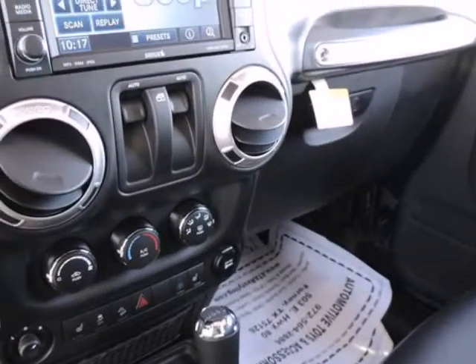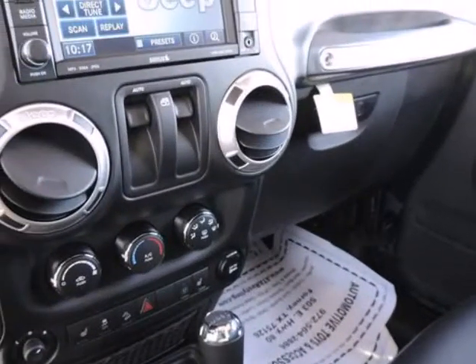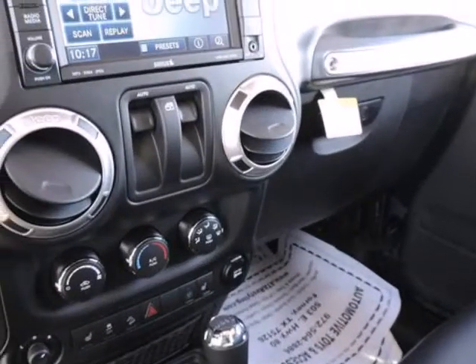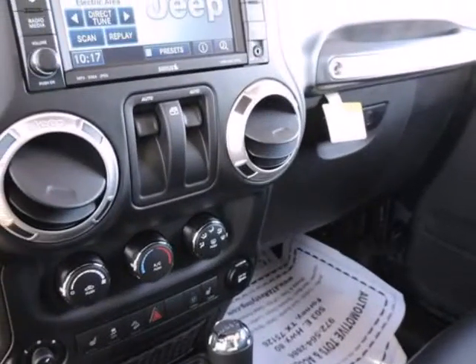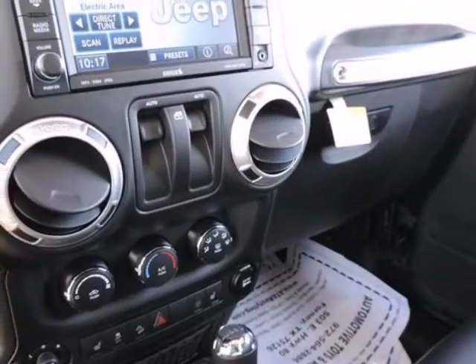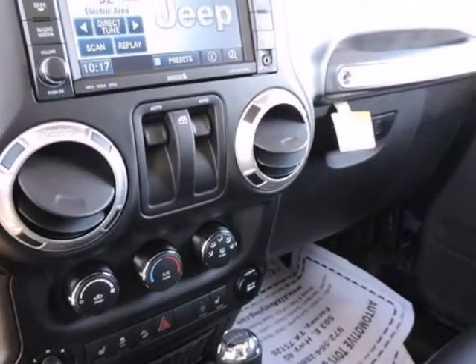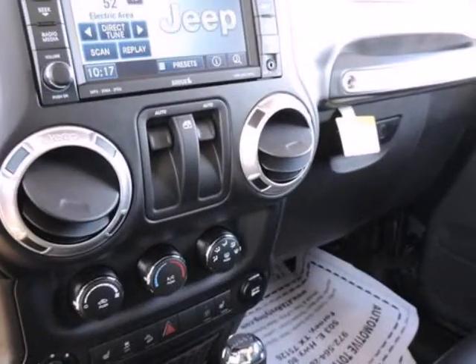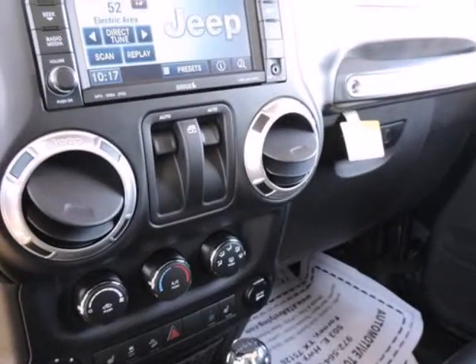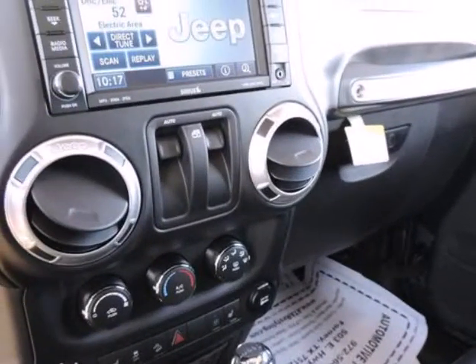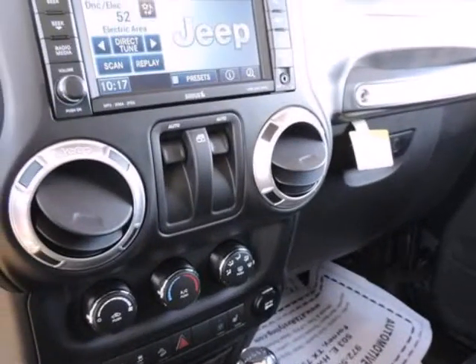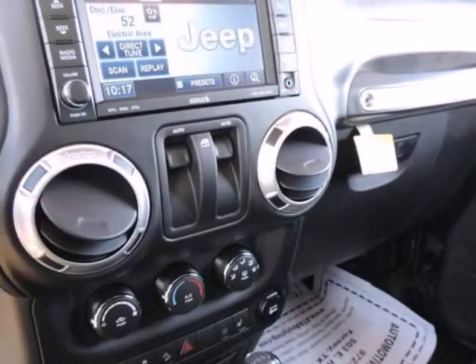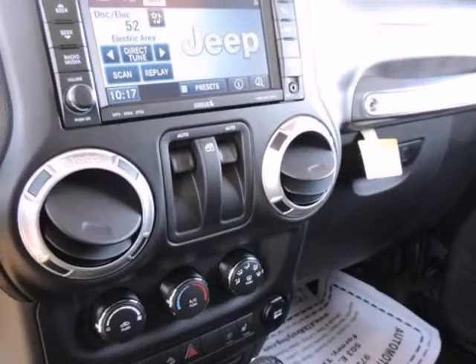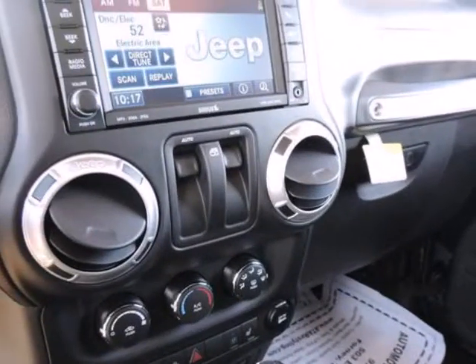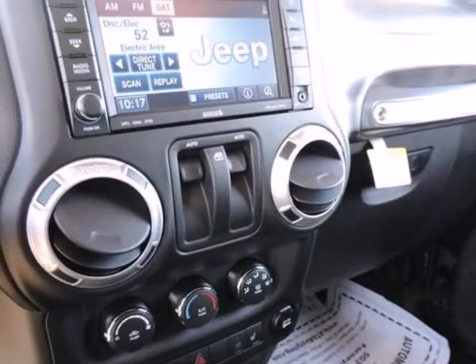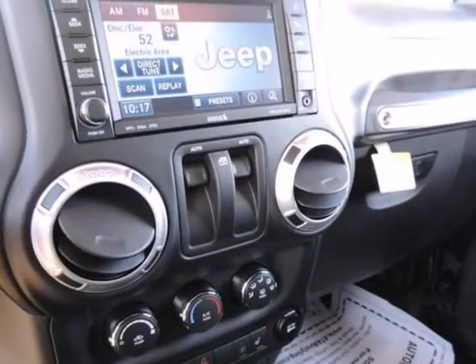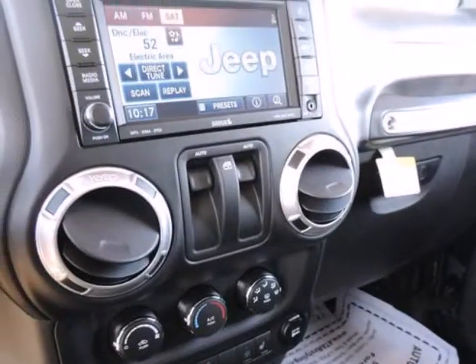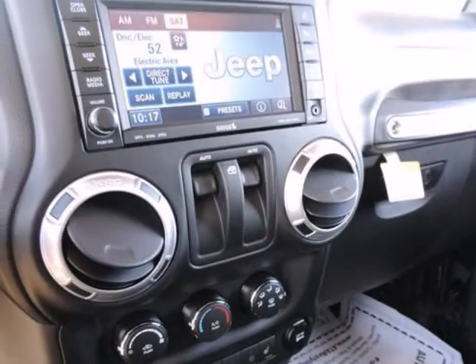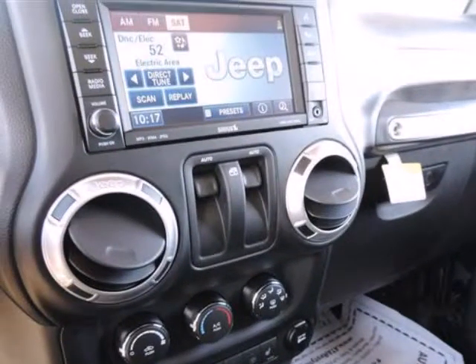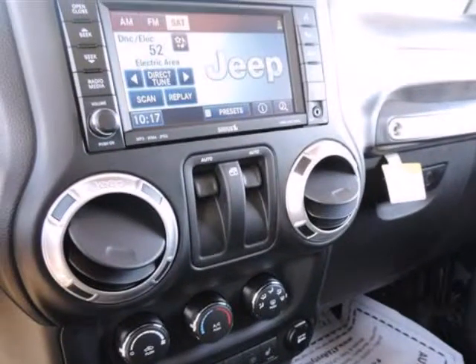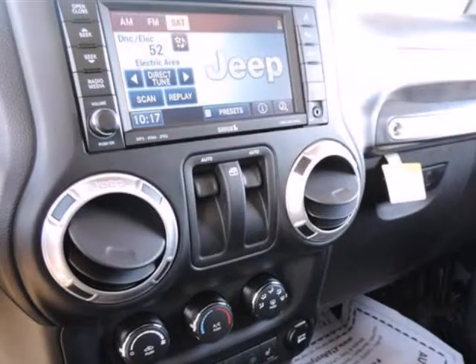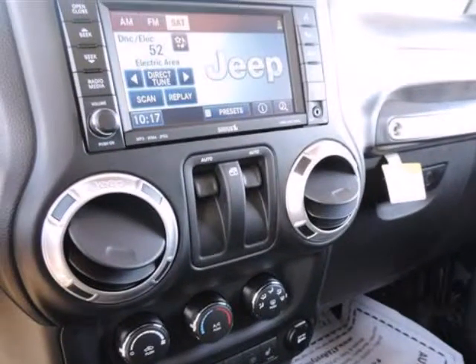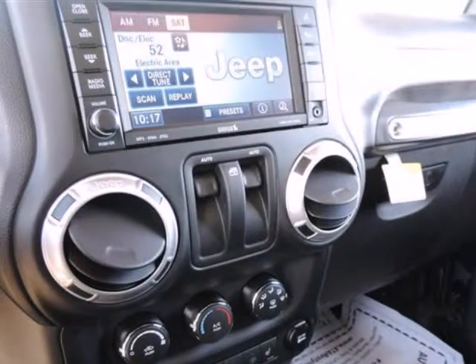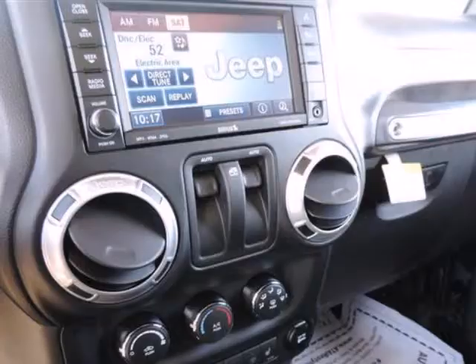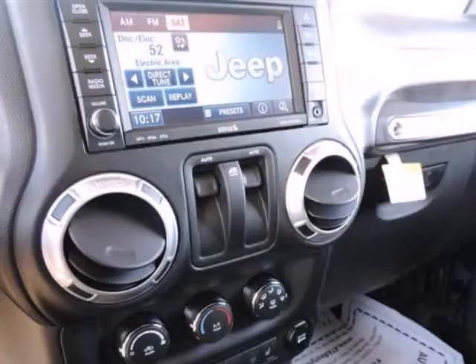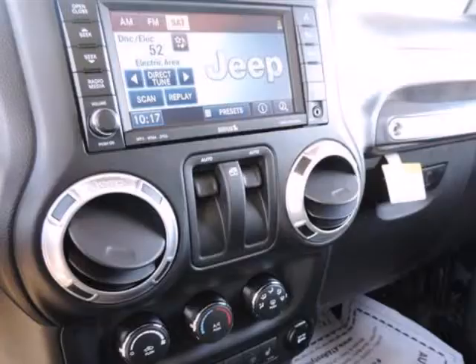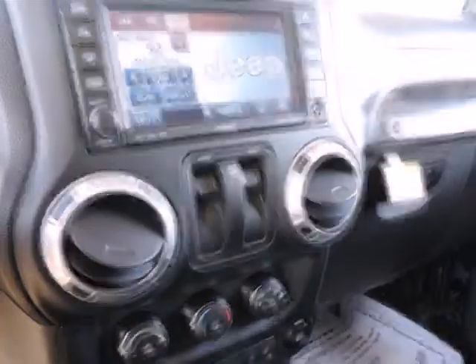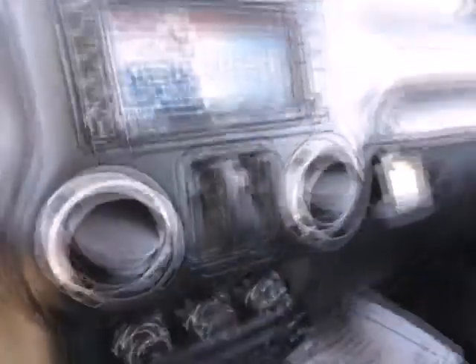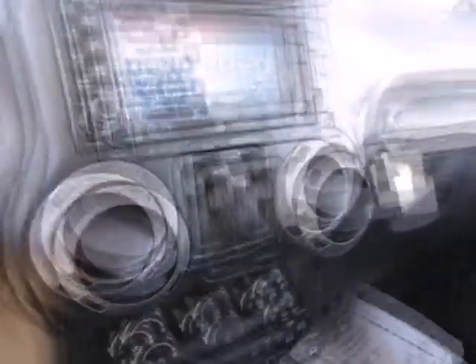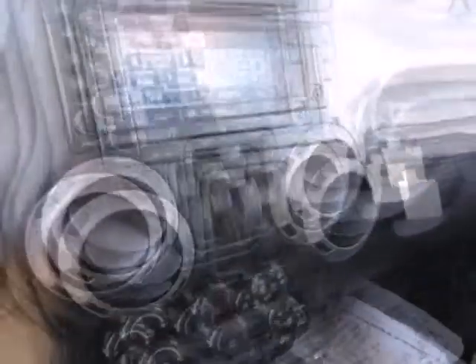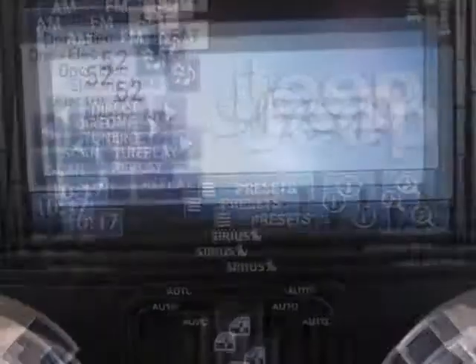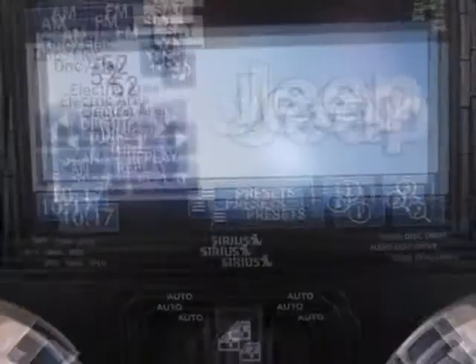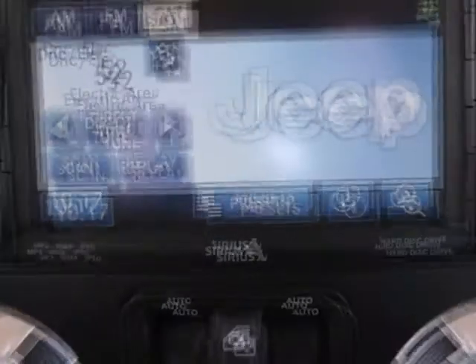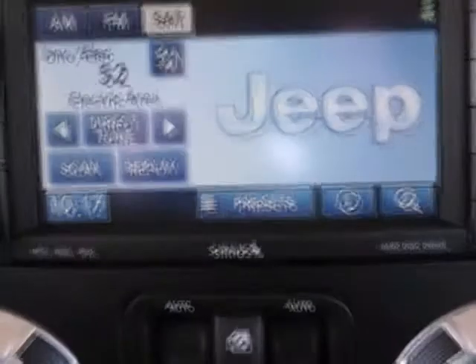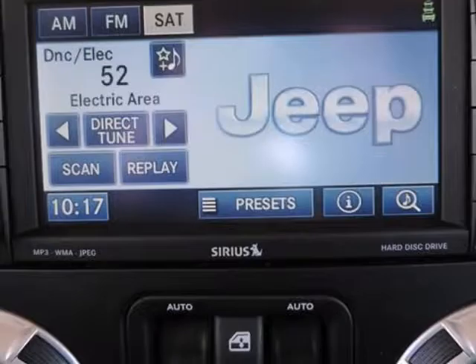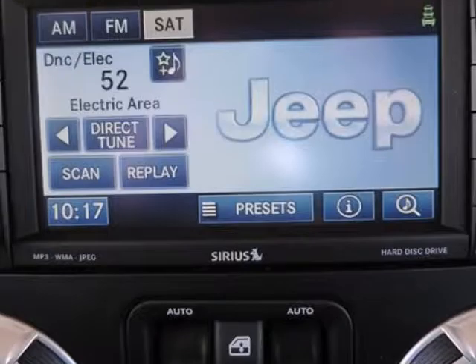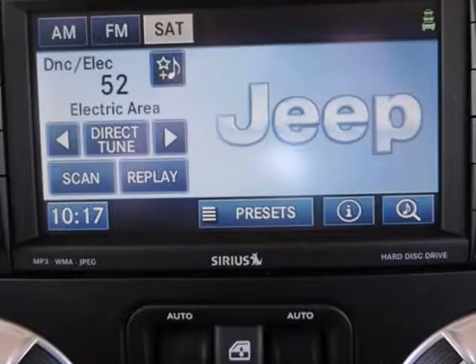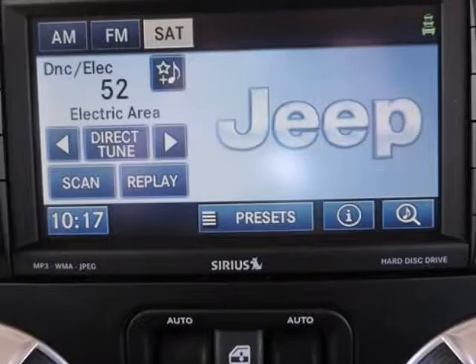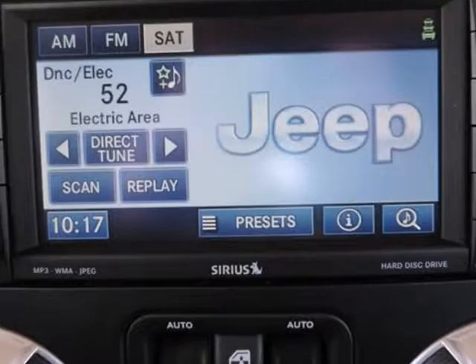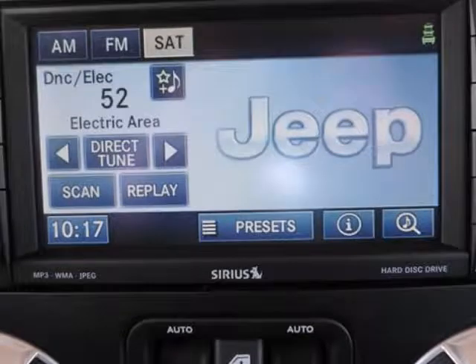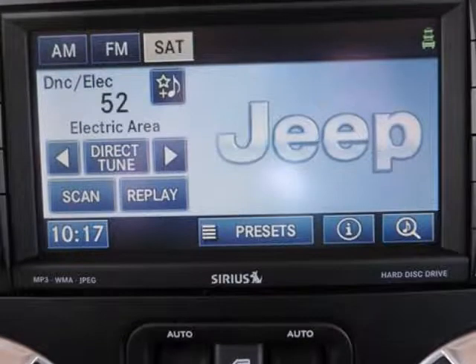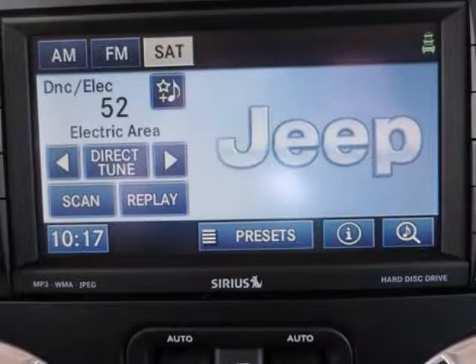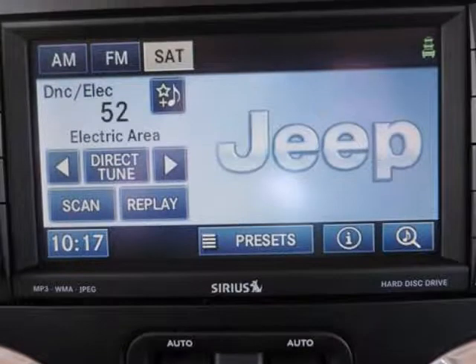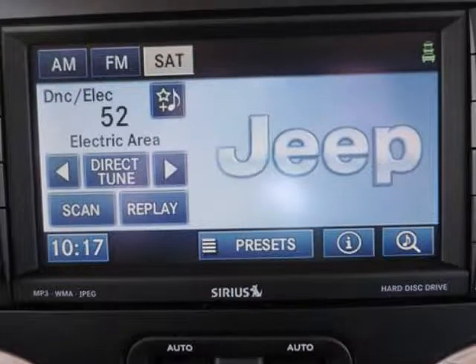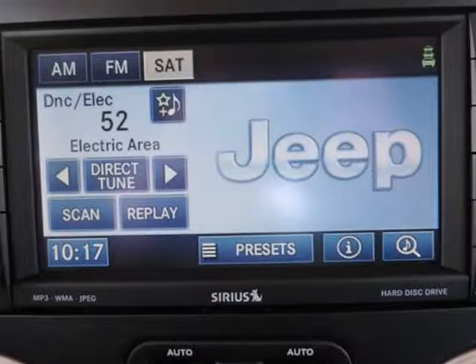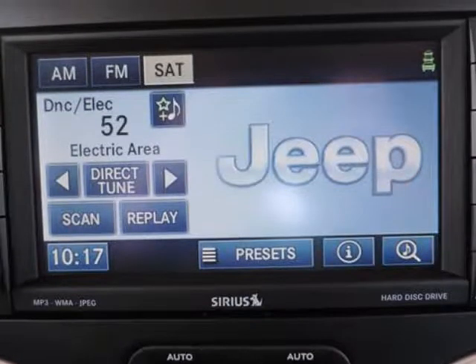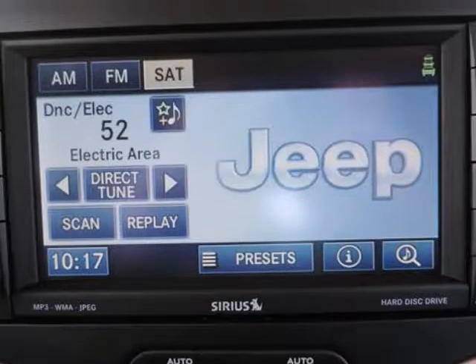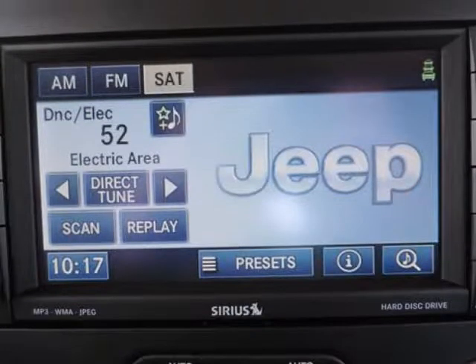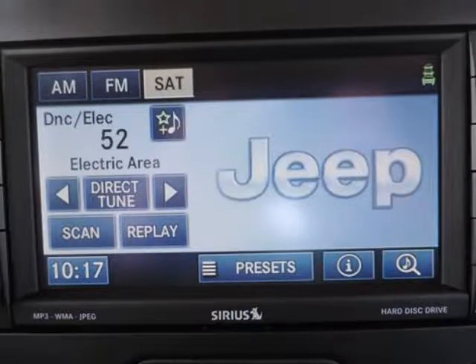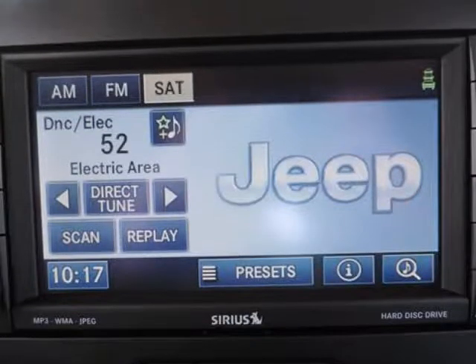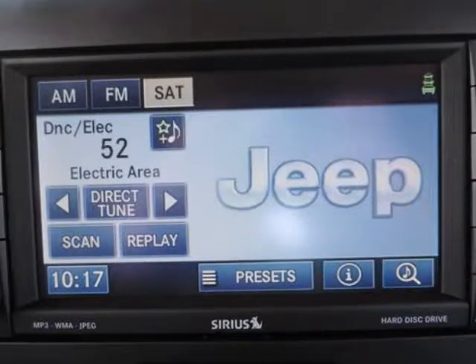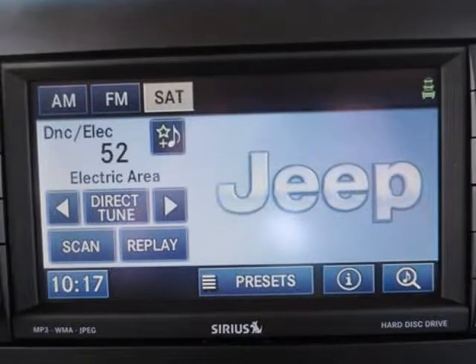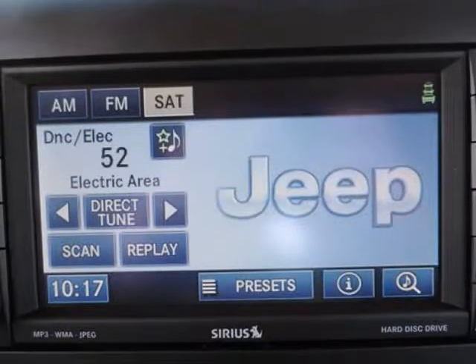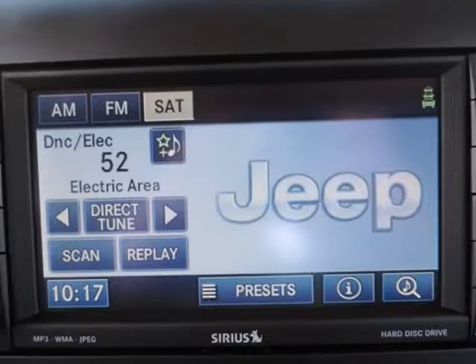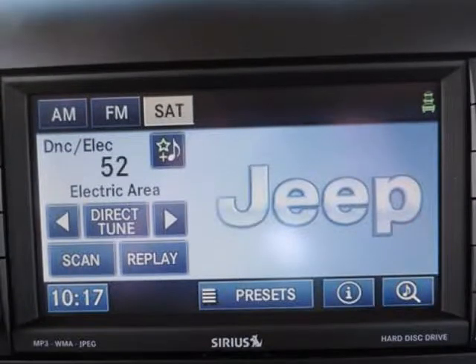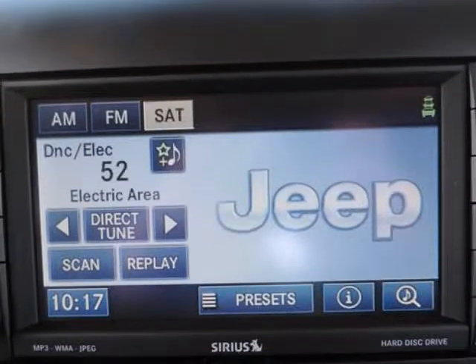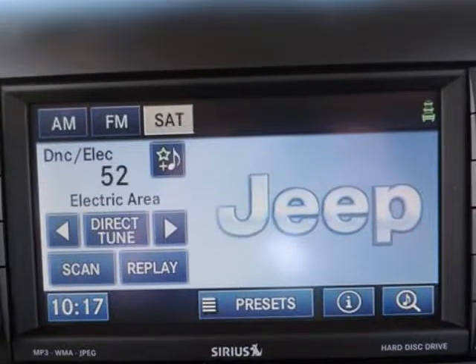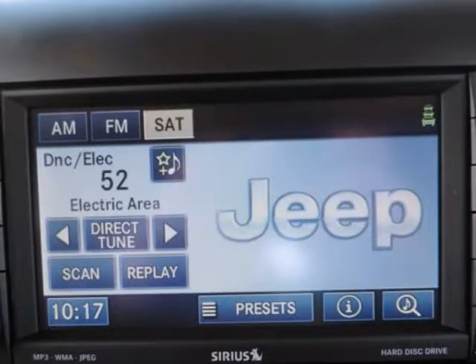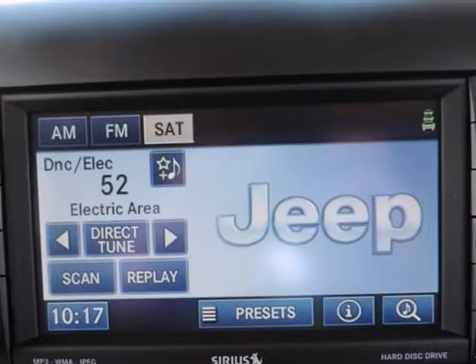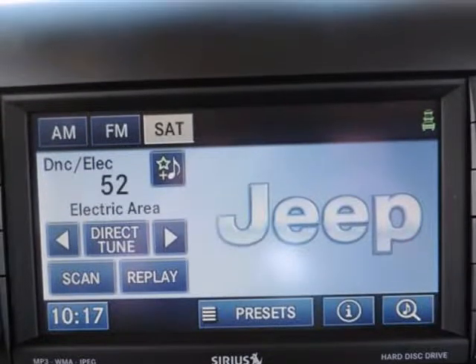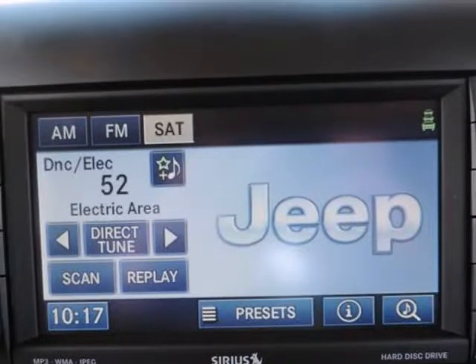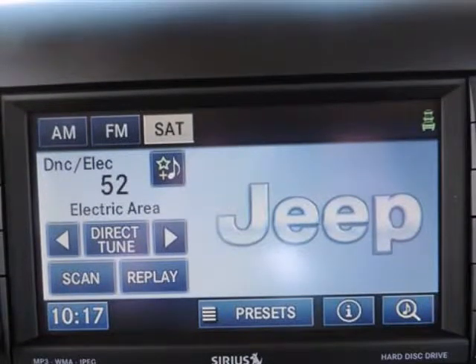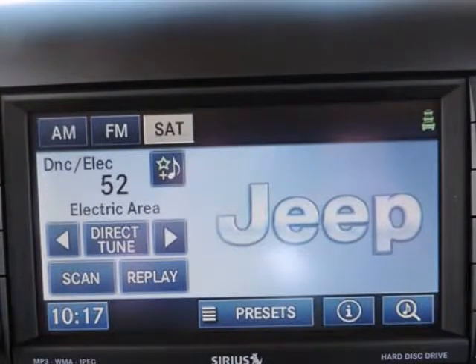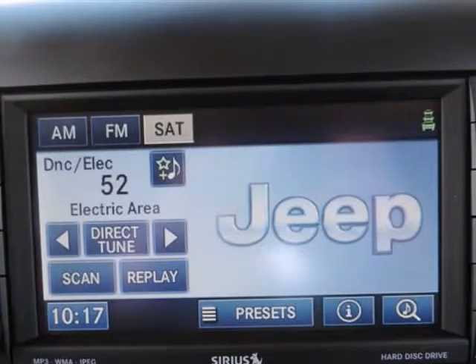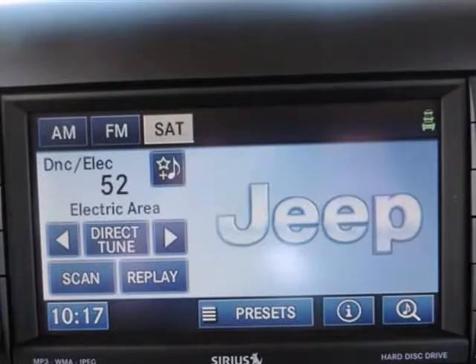Roll stability control (RSC), low tire pressure warning, outboard front lap and shoulder safety belts with pad adjusters and pretensioners.